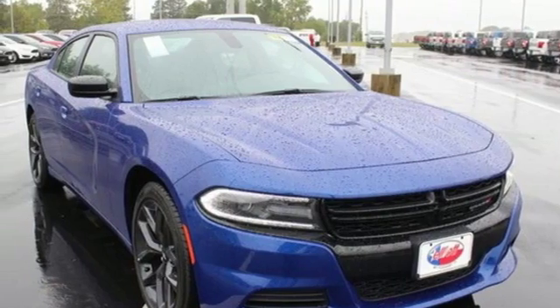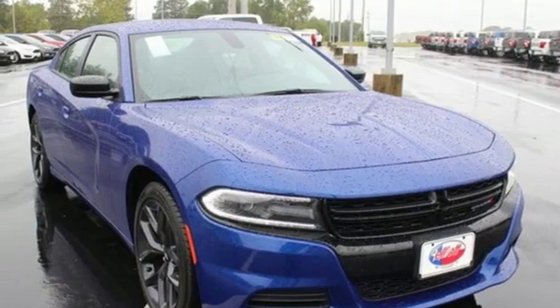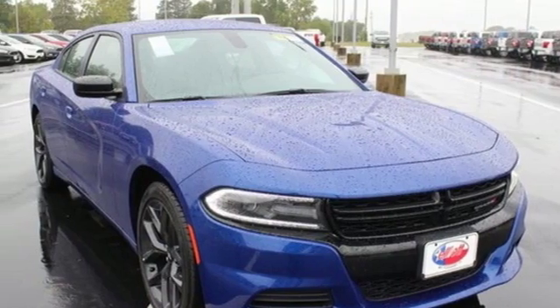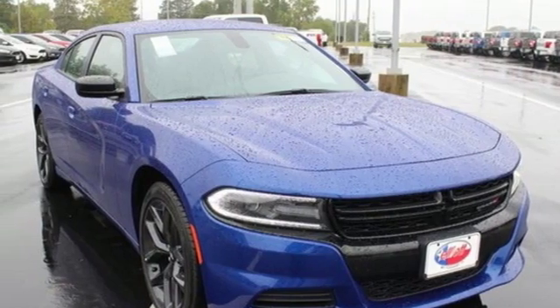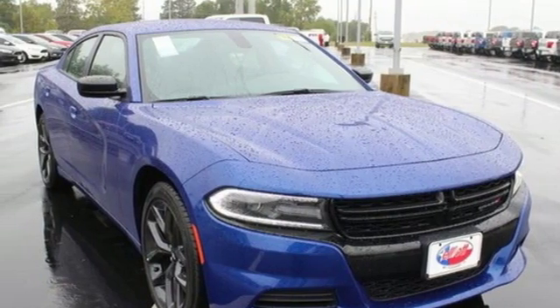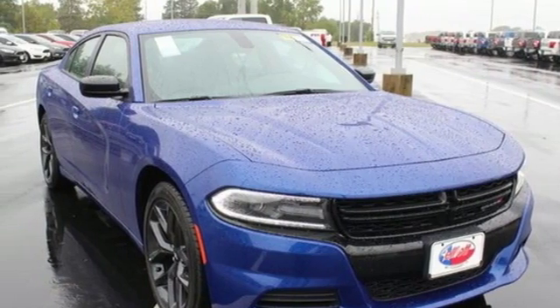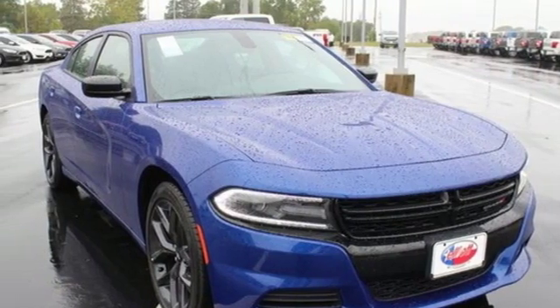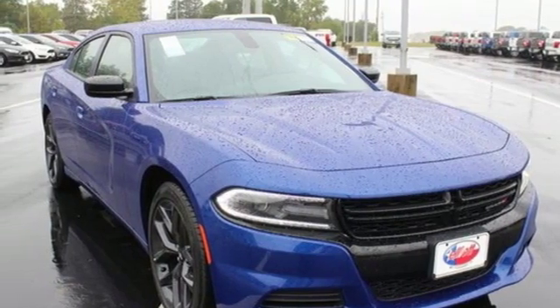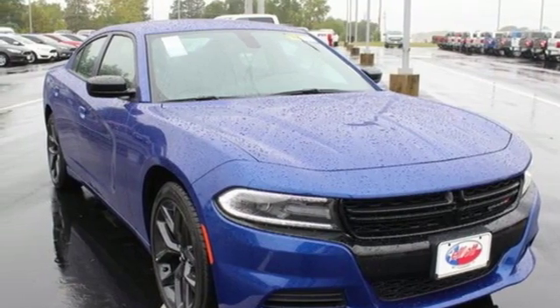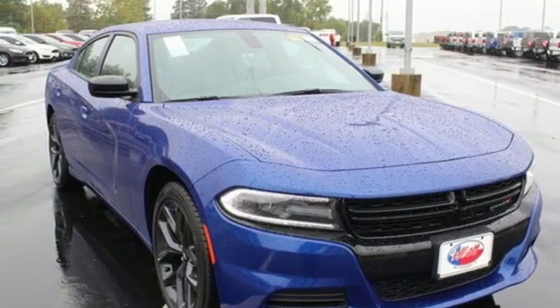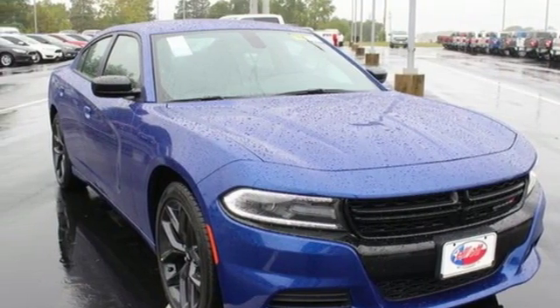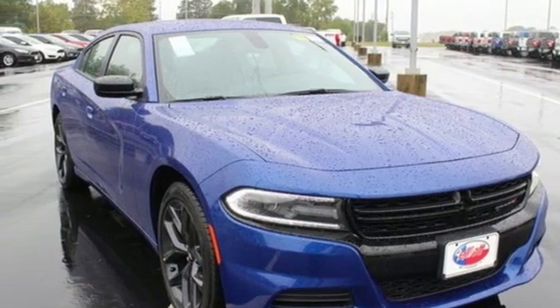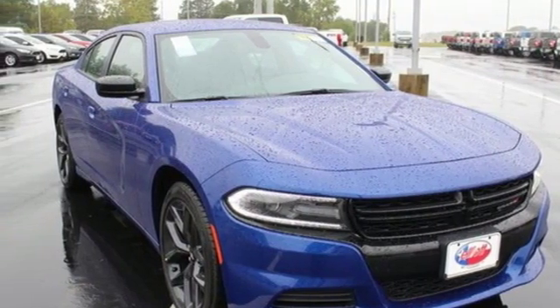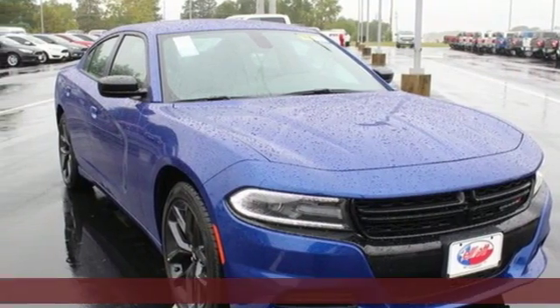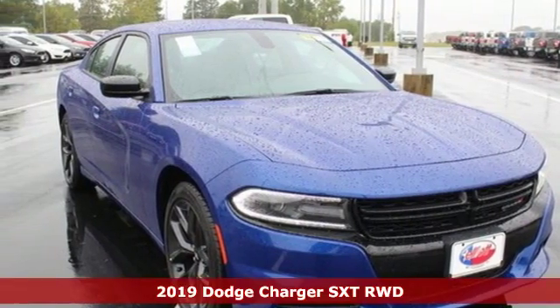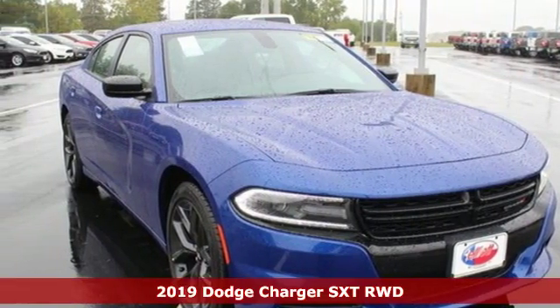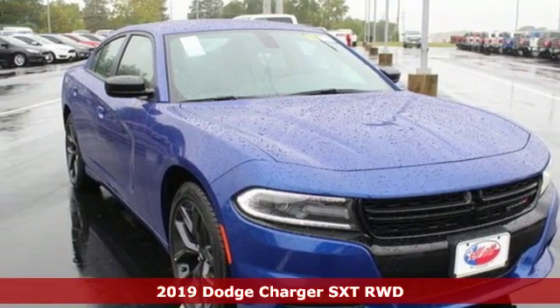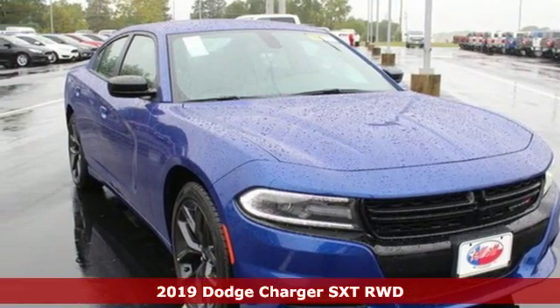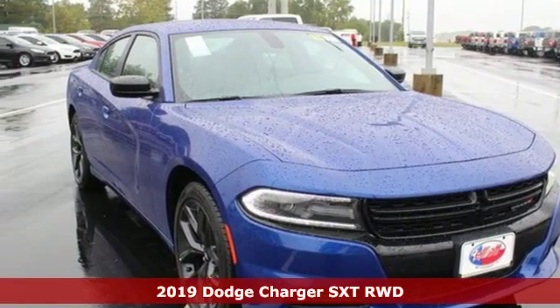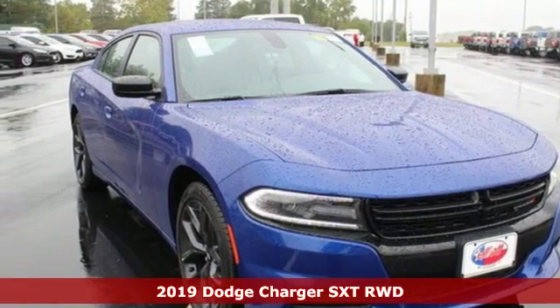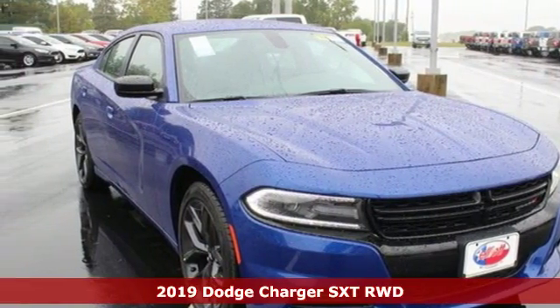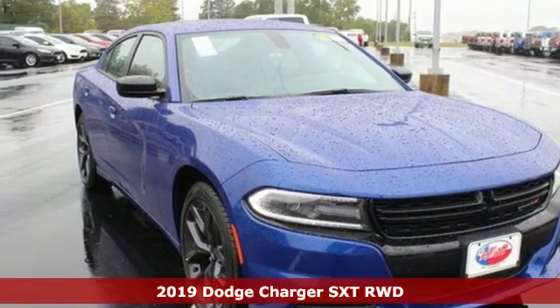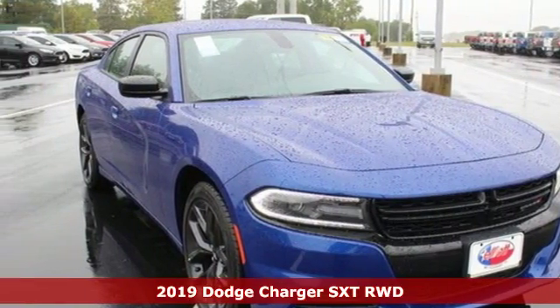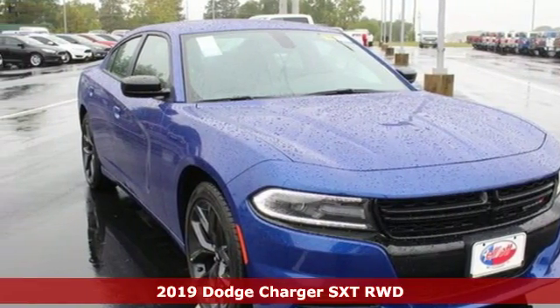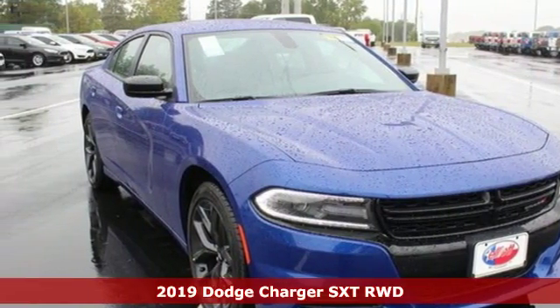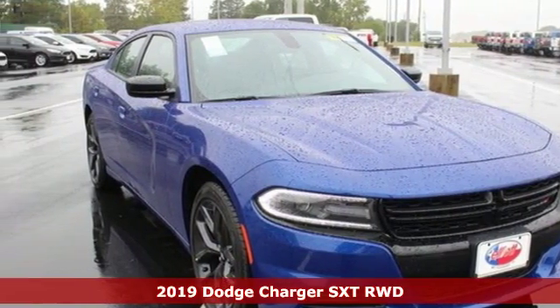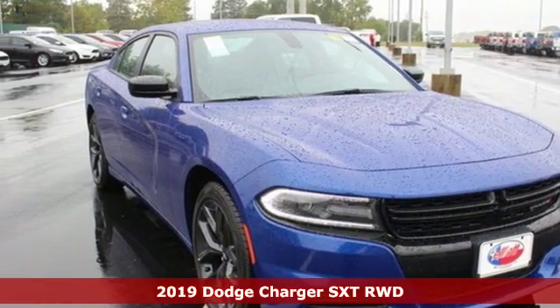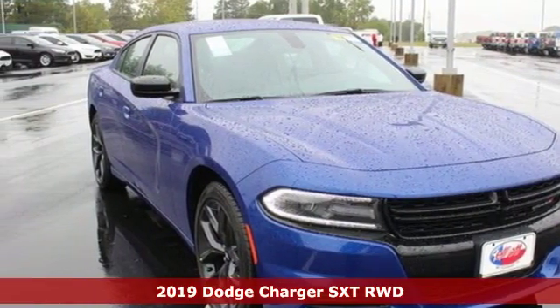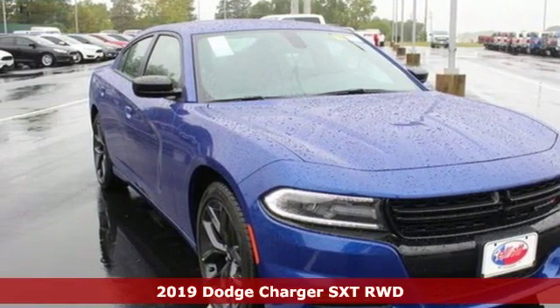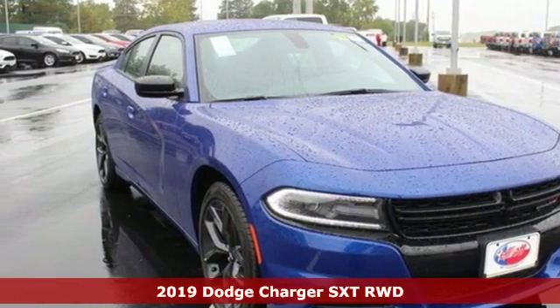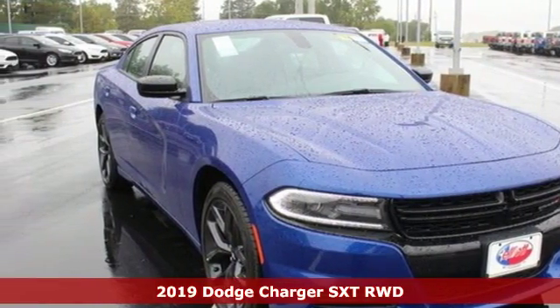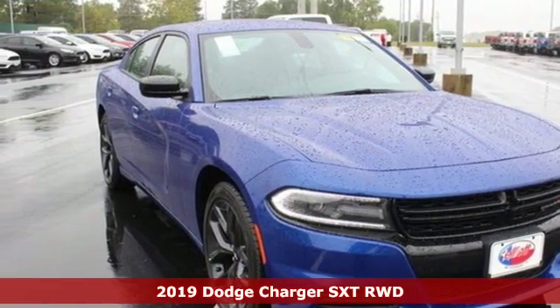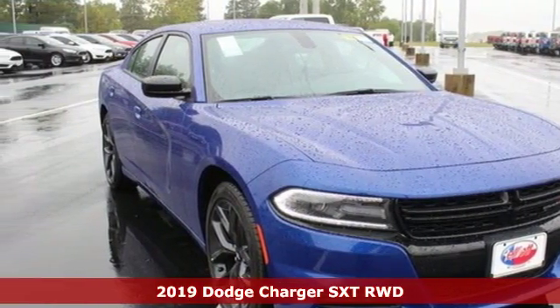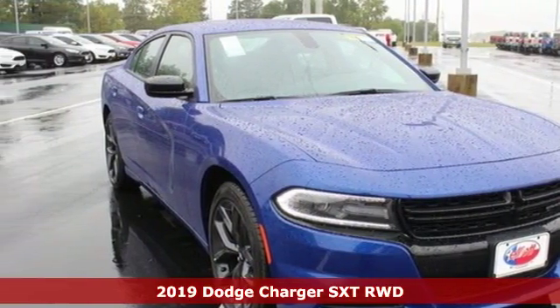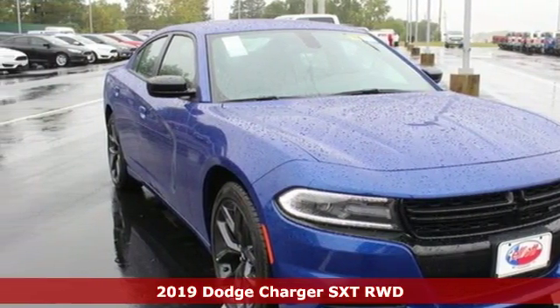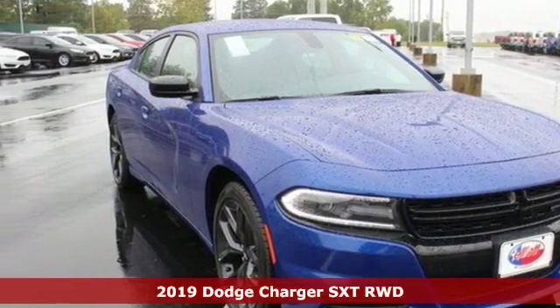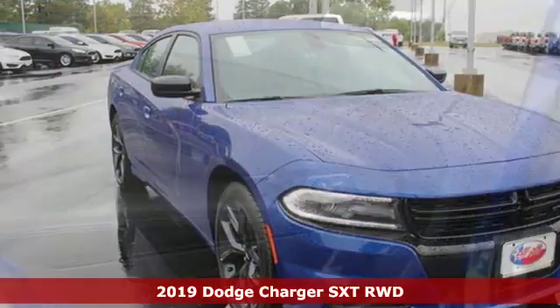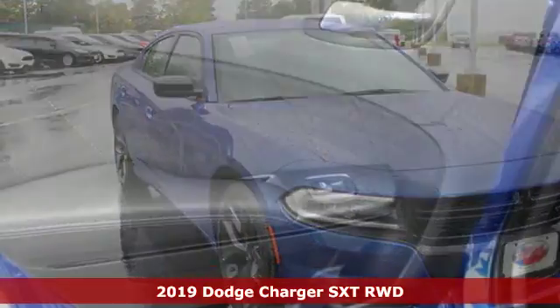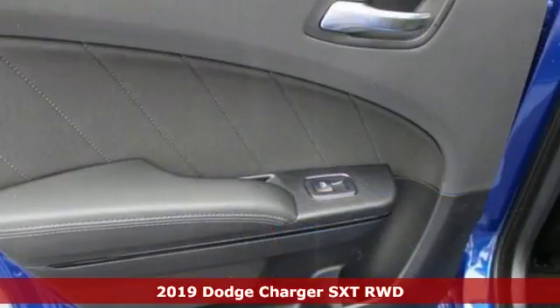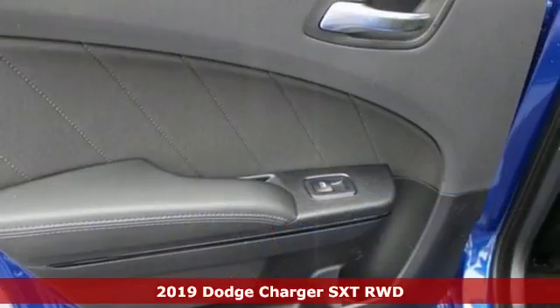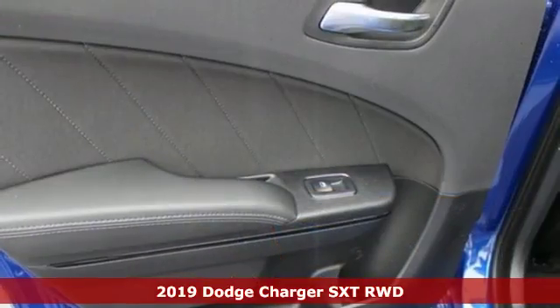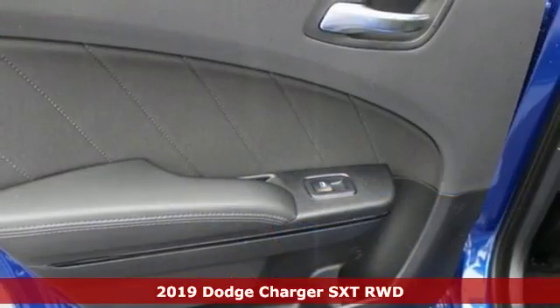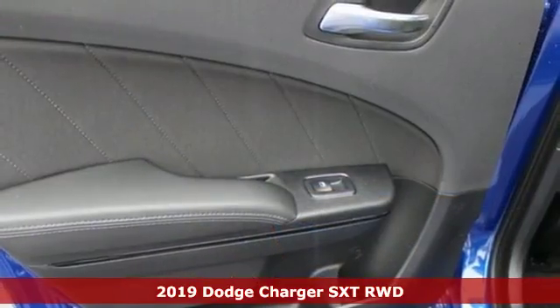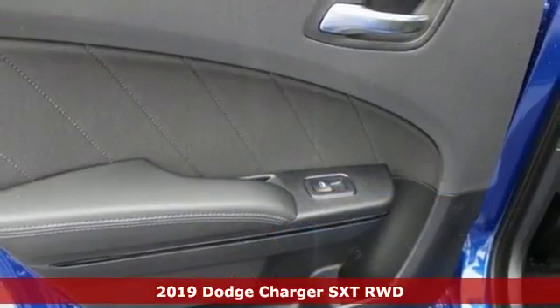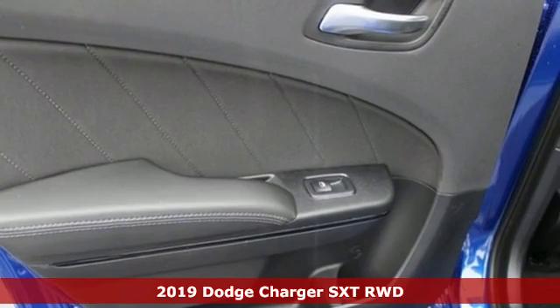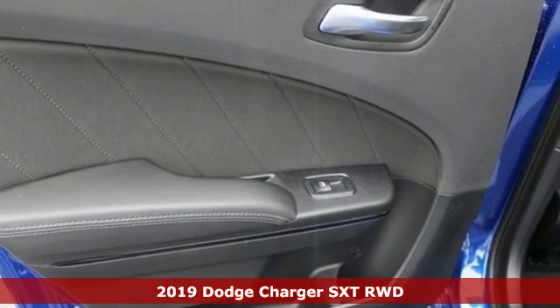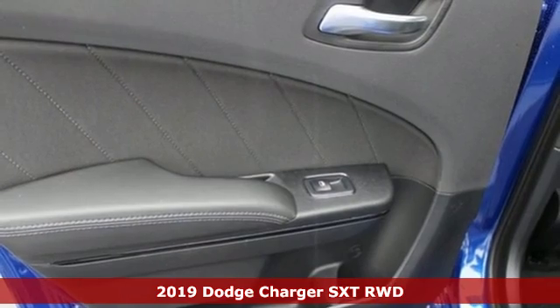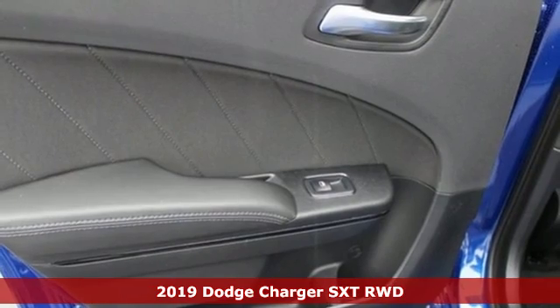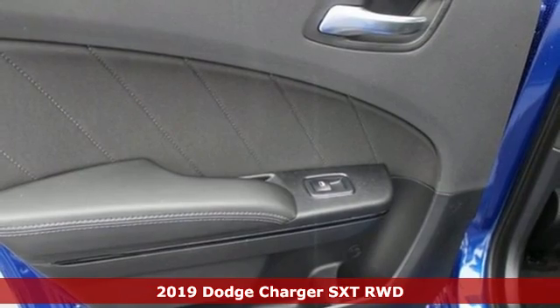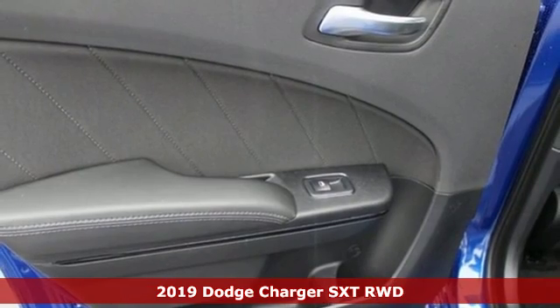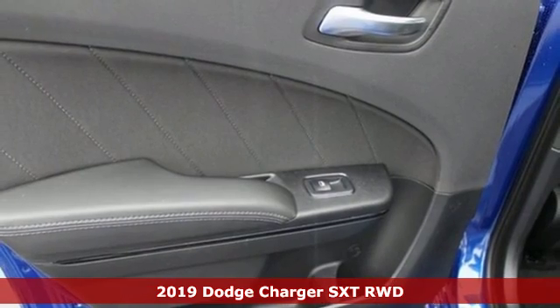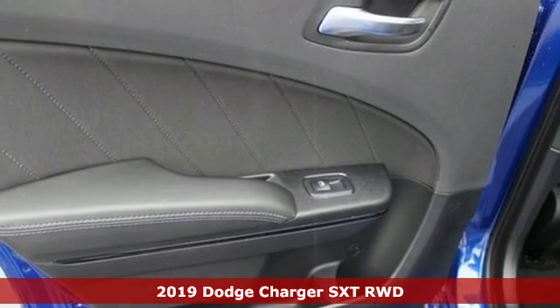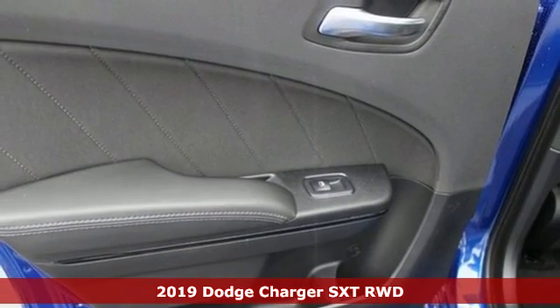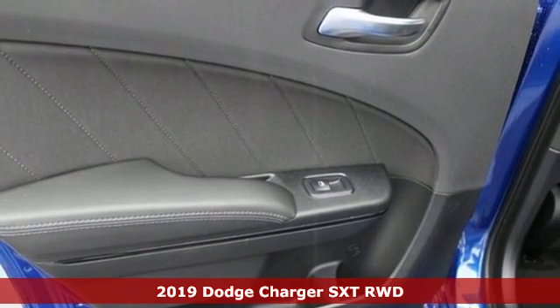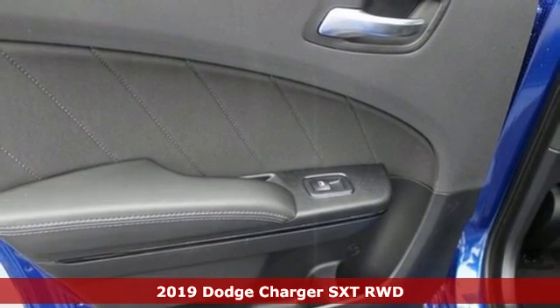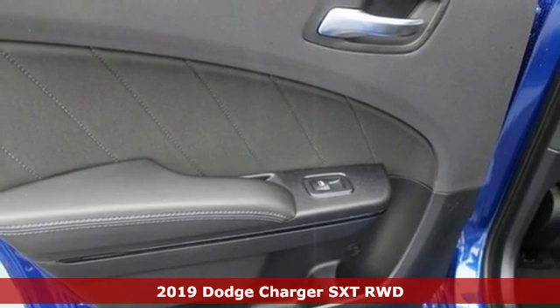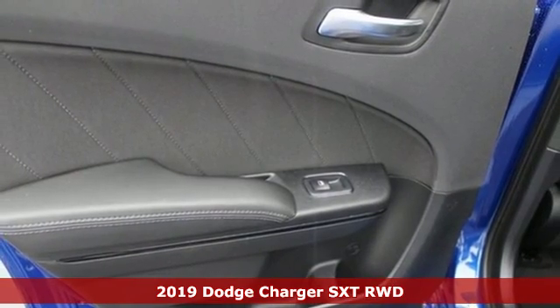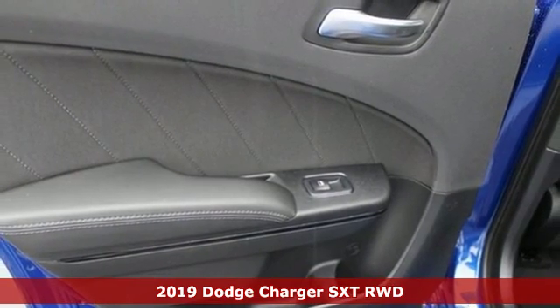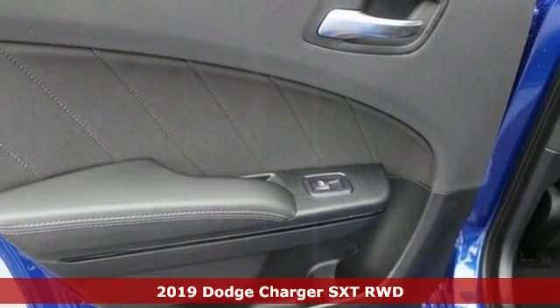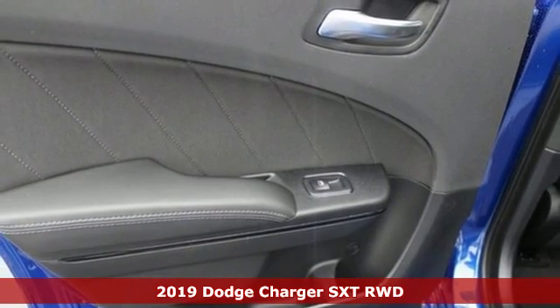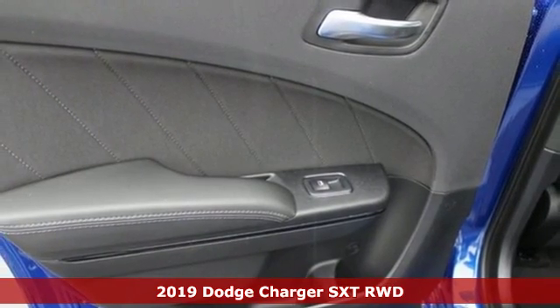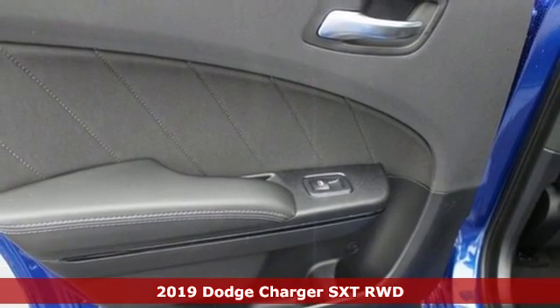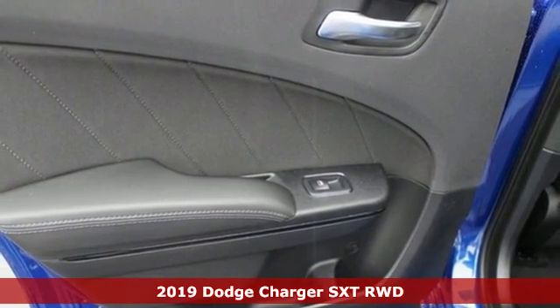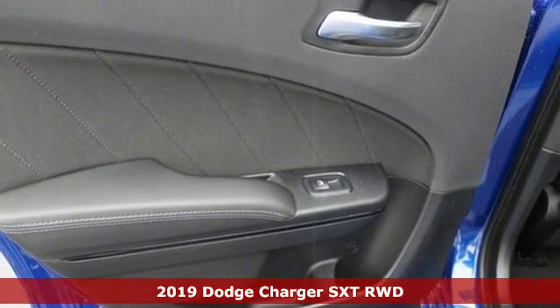Here's a new 2019 Dodge Charger. Can a vehicle be daring yet sensible? Yes, it's a Dodge.